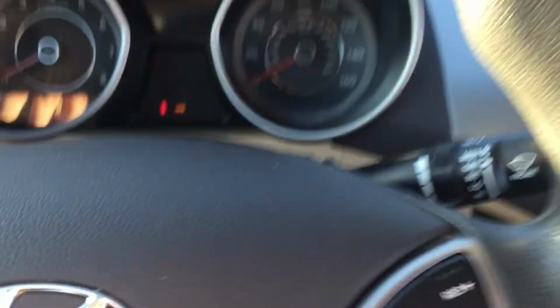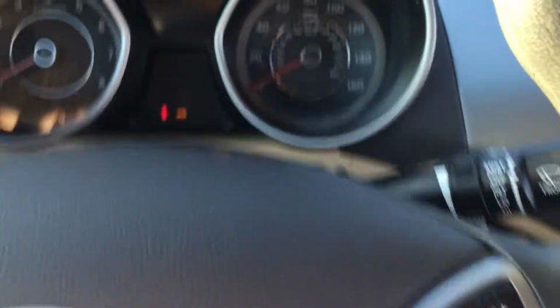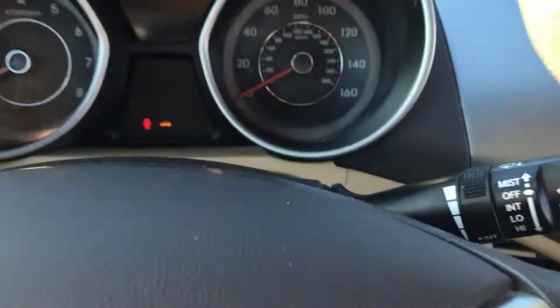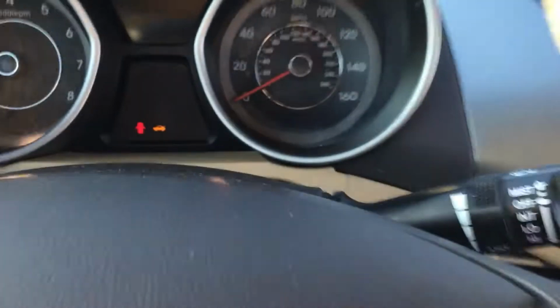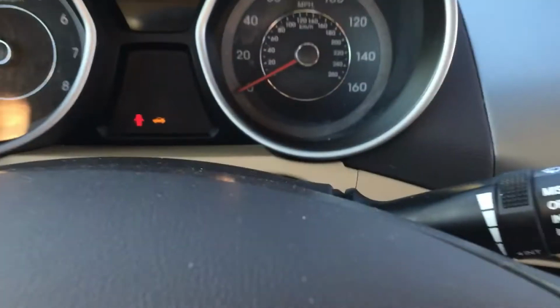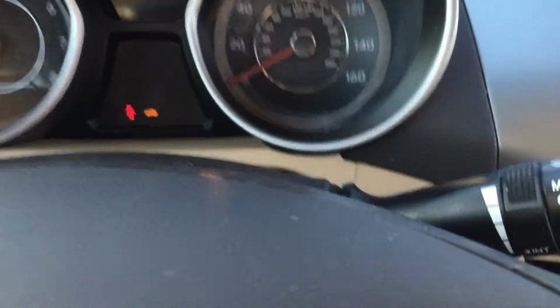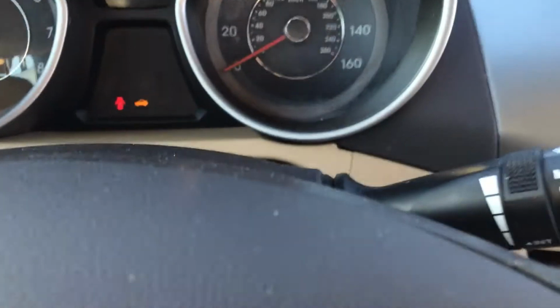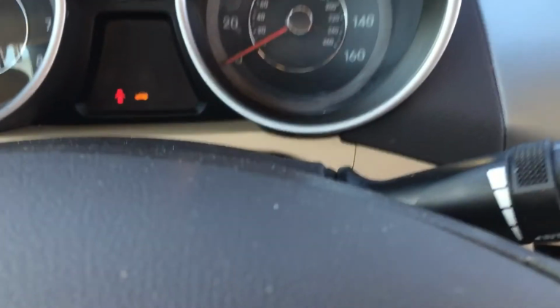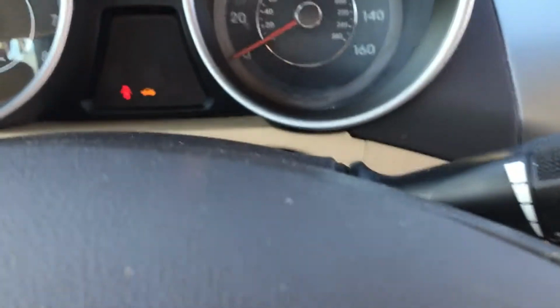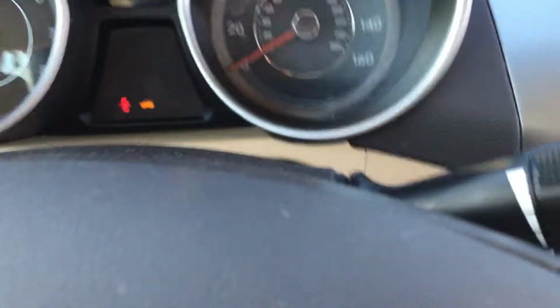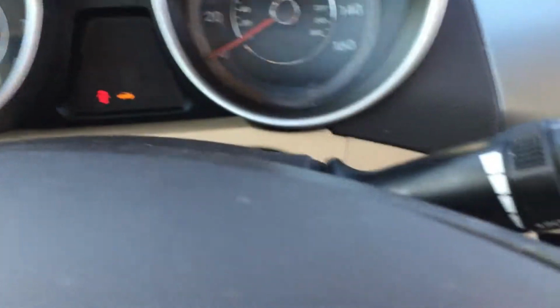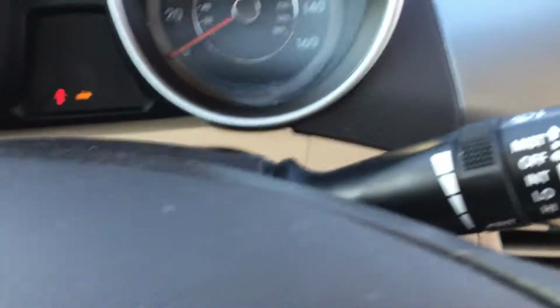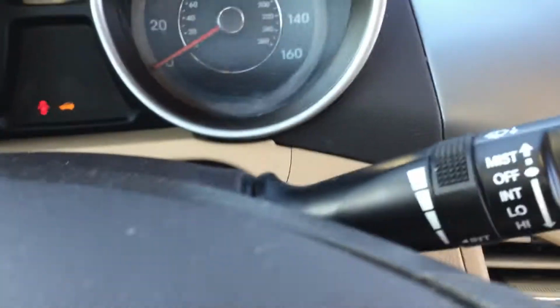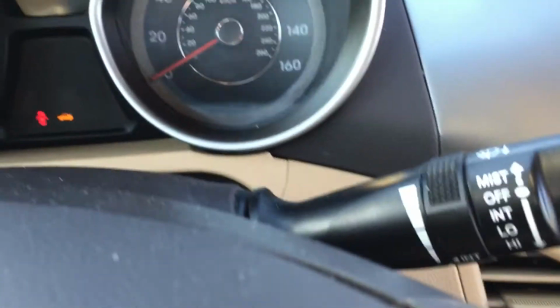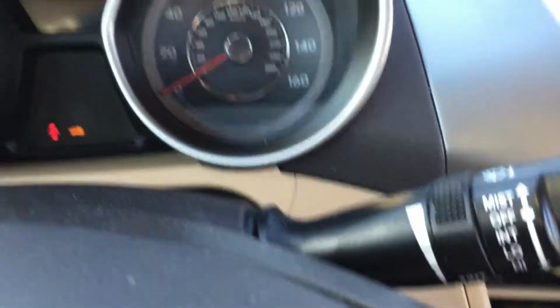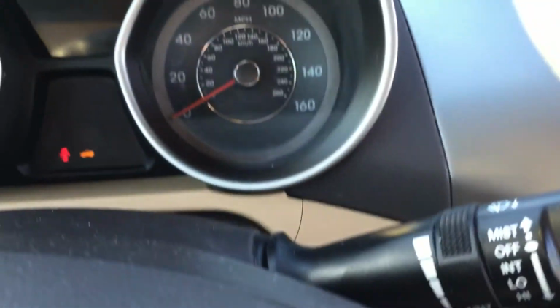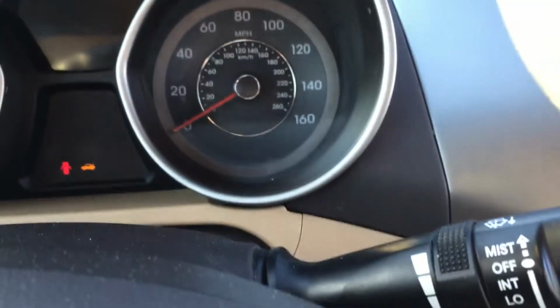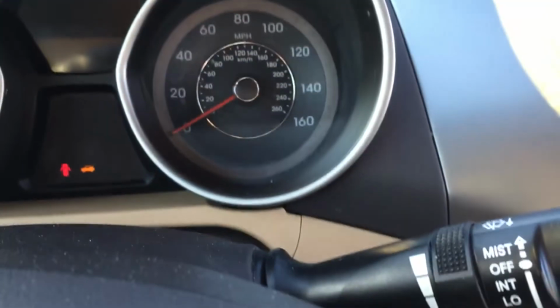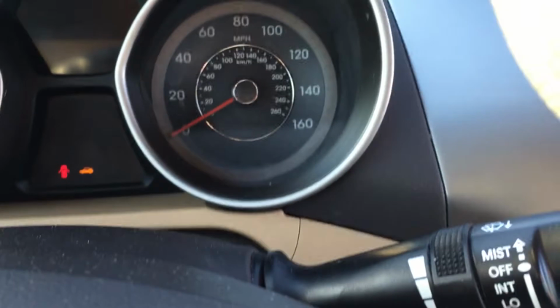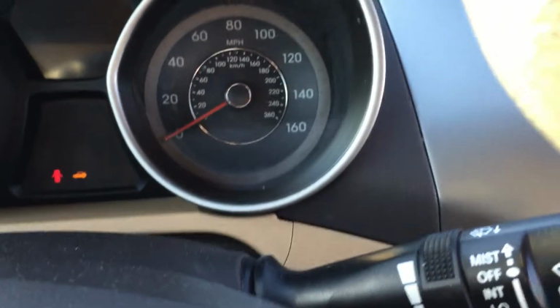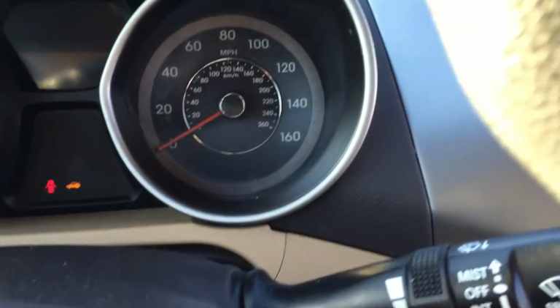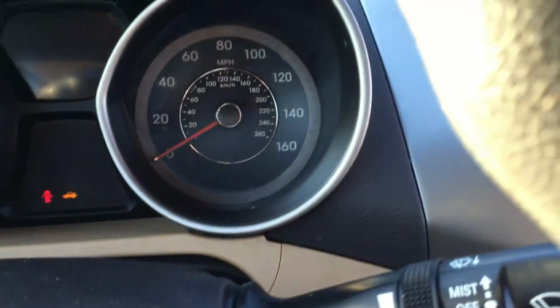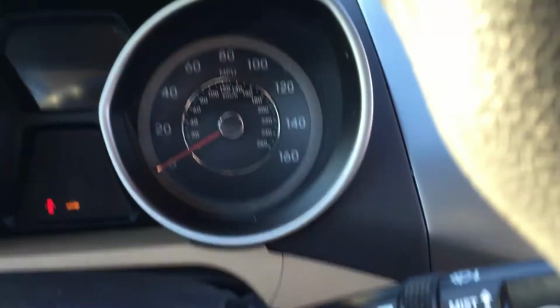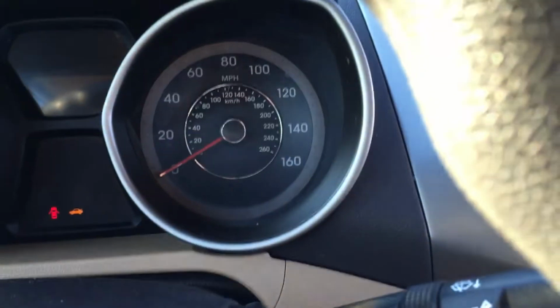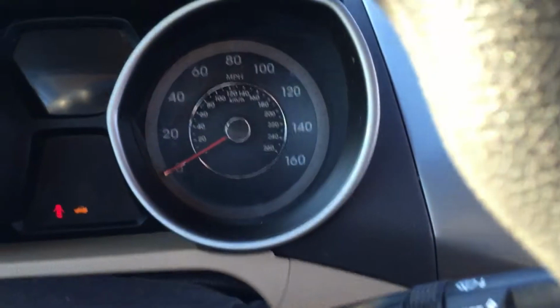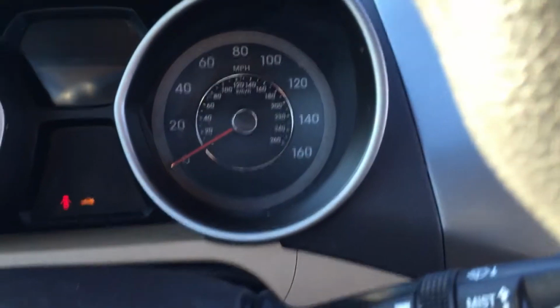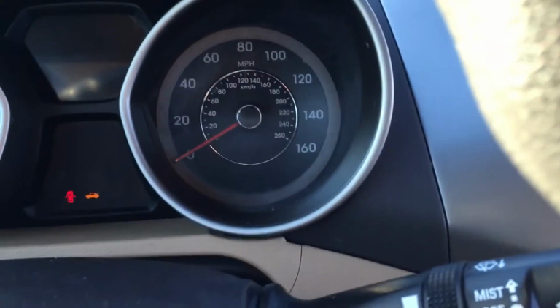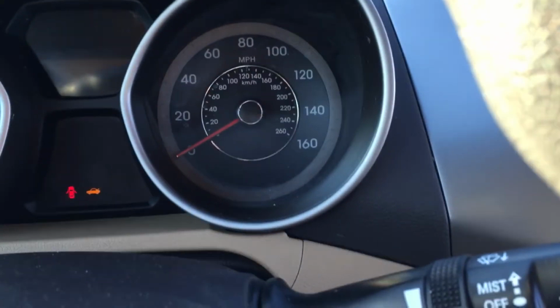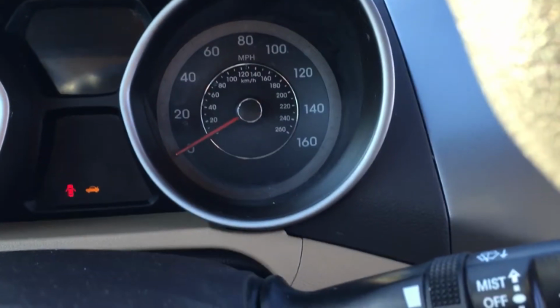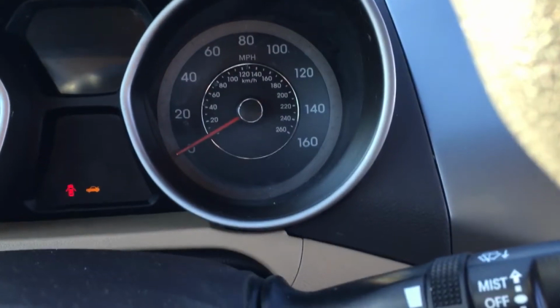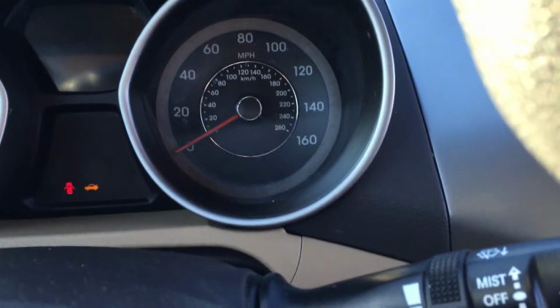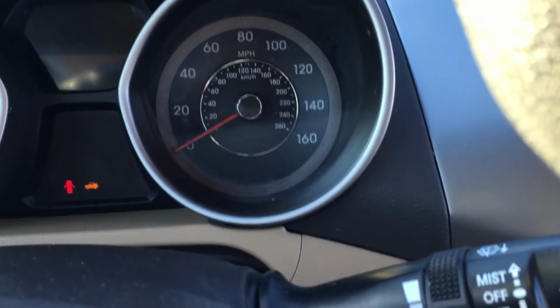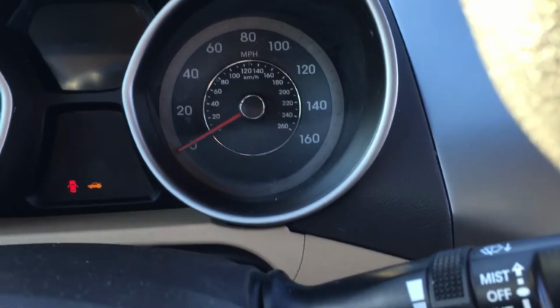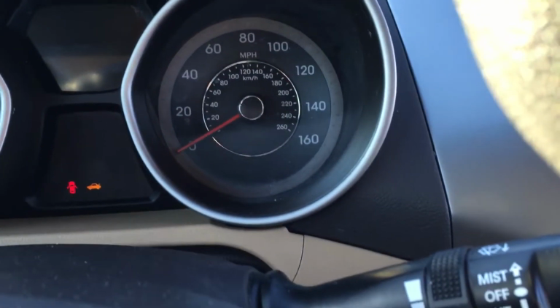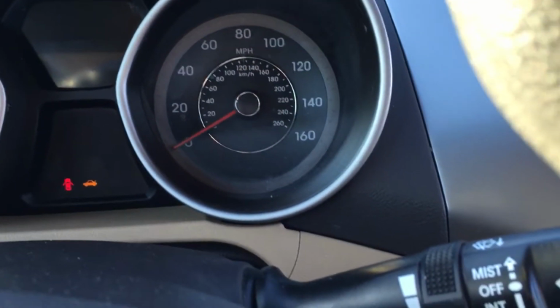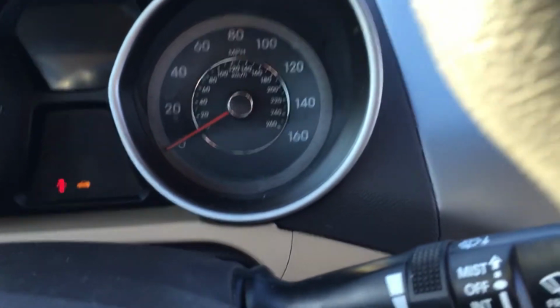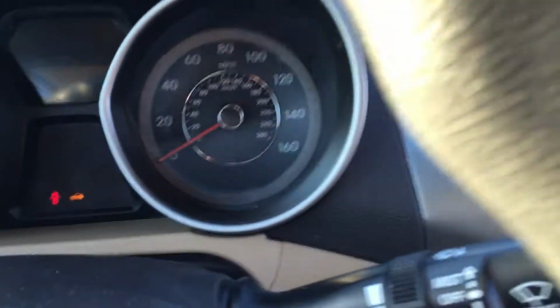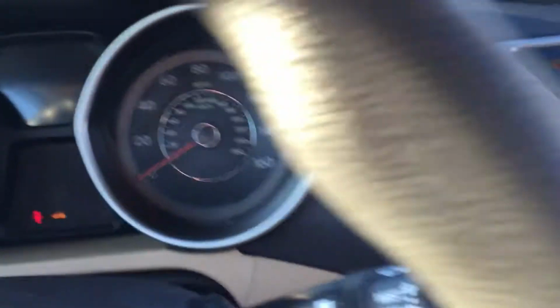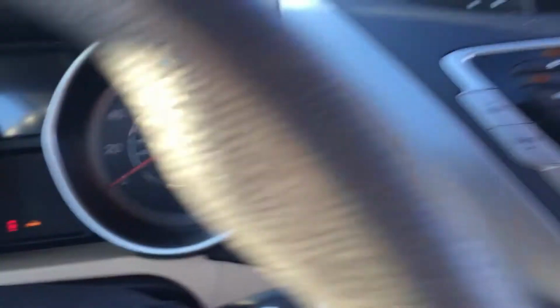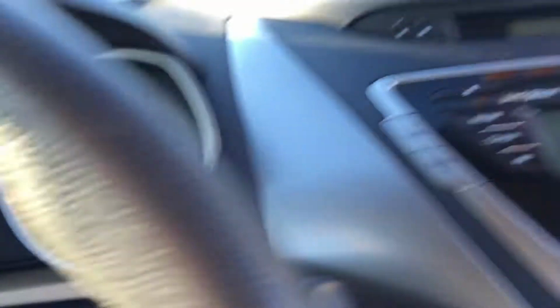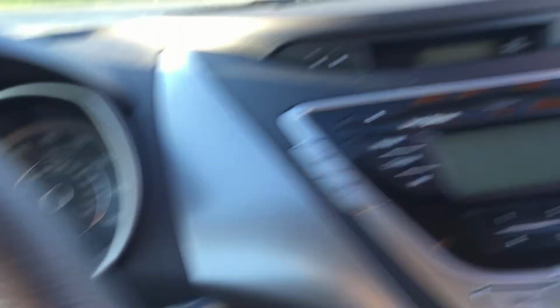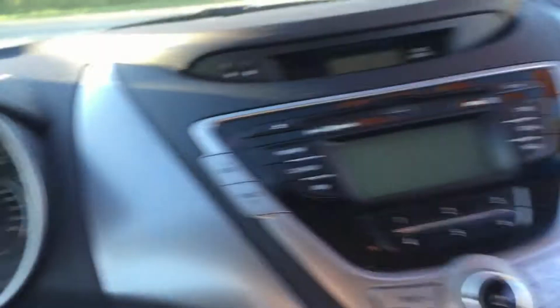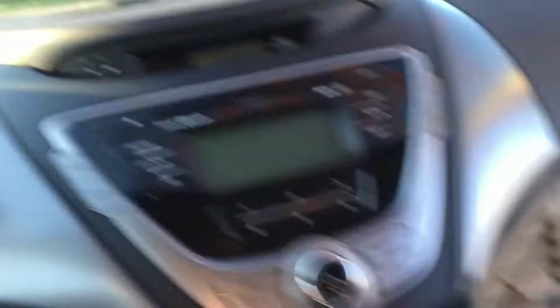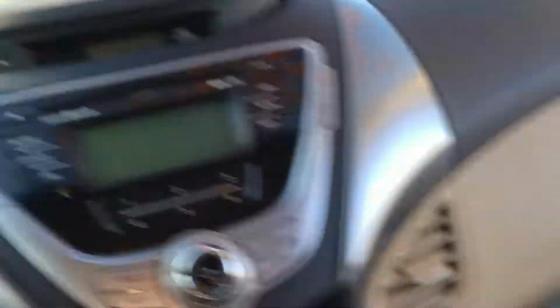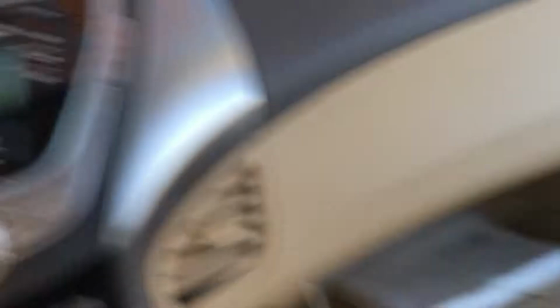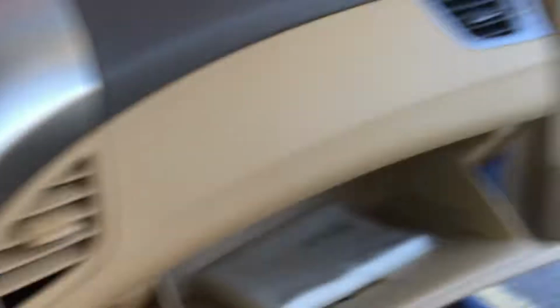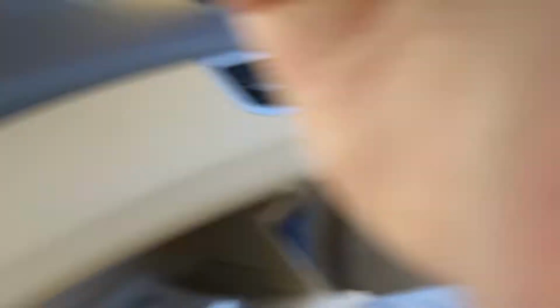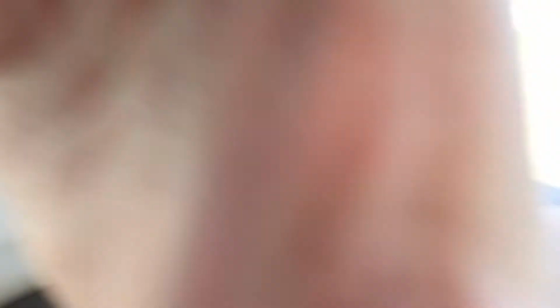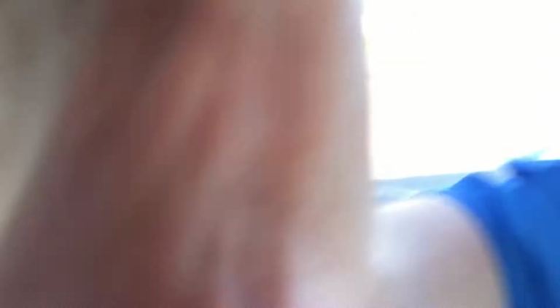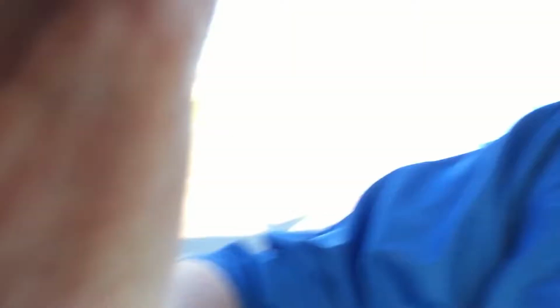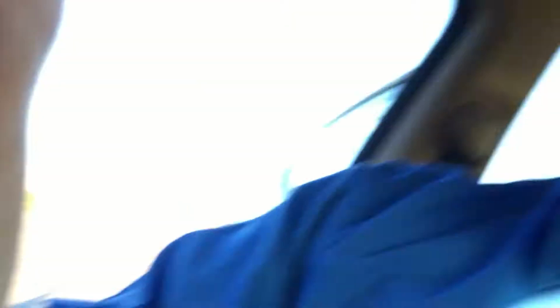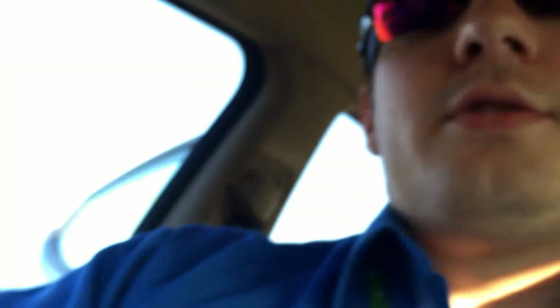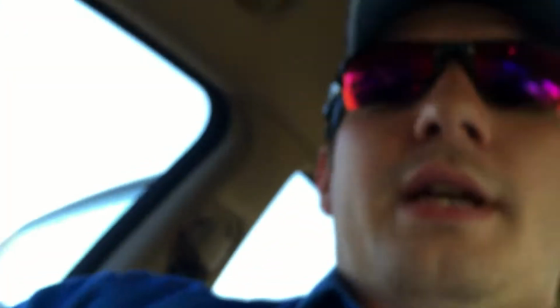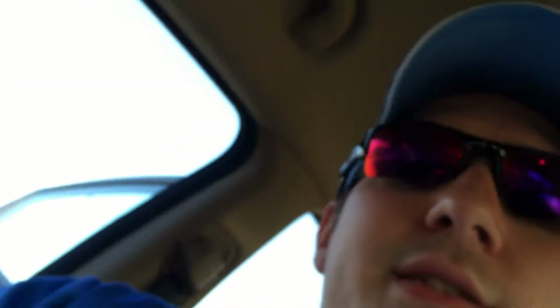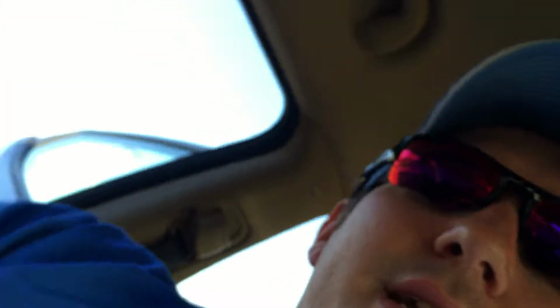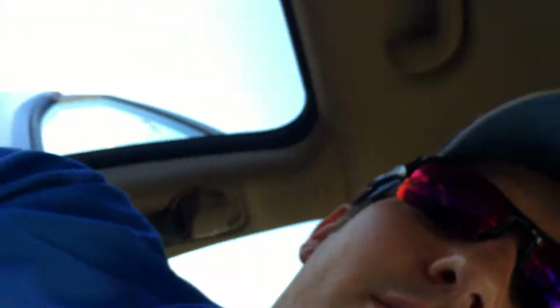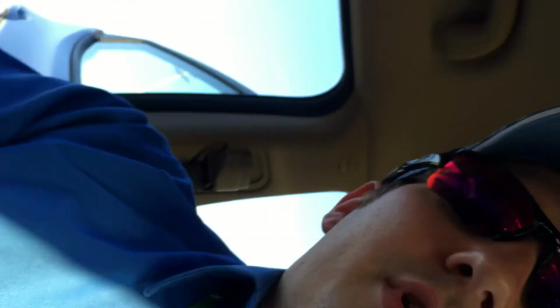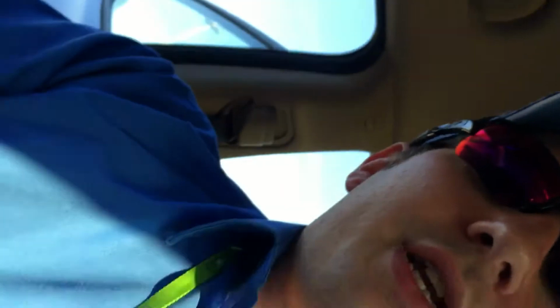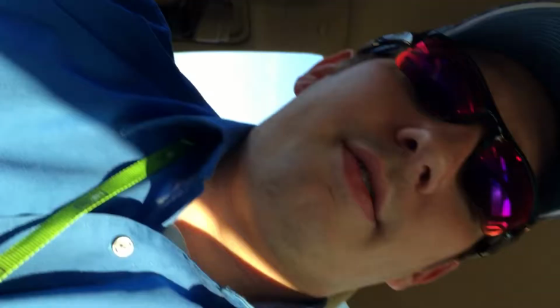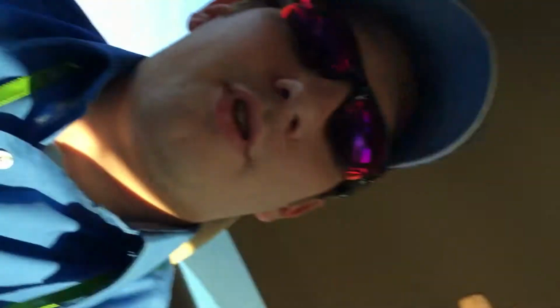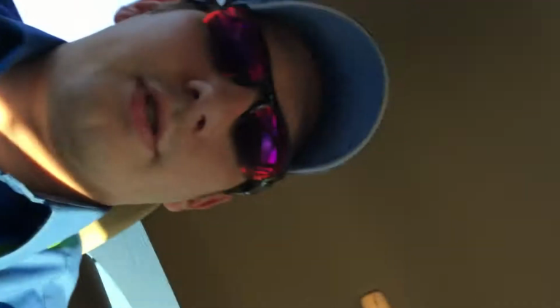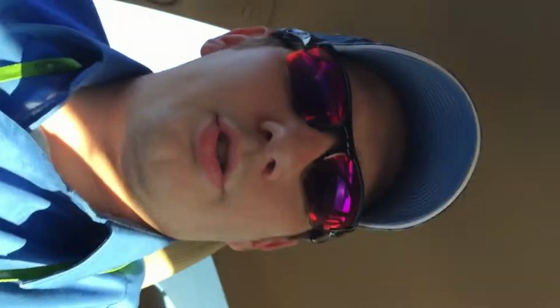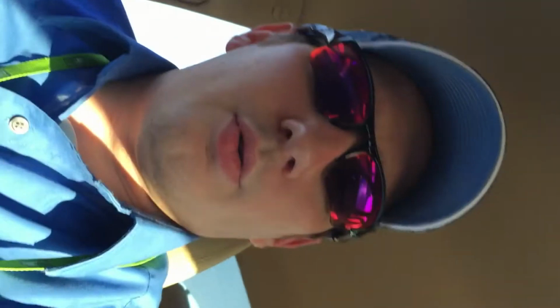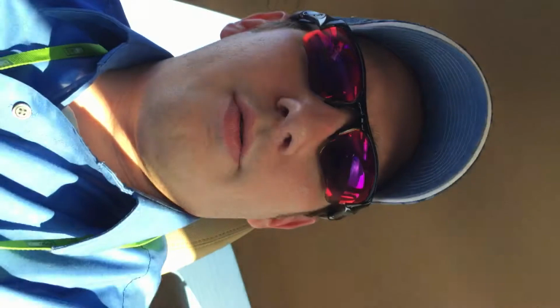The heads-up display will show everything about the car — tire pressure sensor and everything along those lines. Like I said, I wanted to give you a short video of this Hyundai Elantra that you've inquired about.